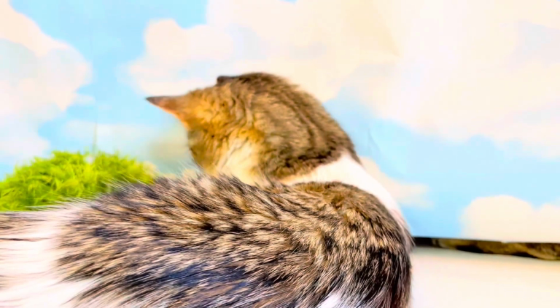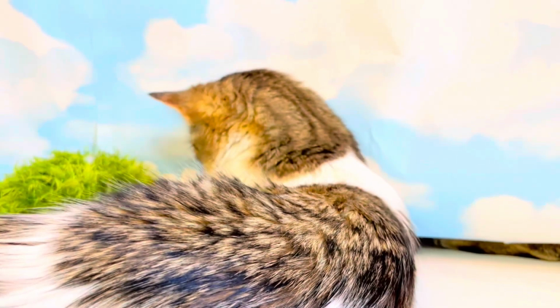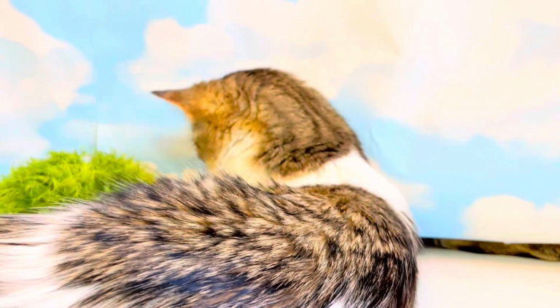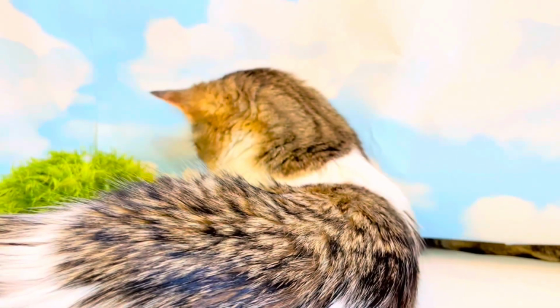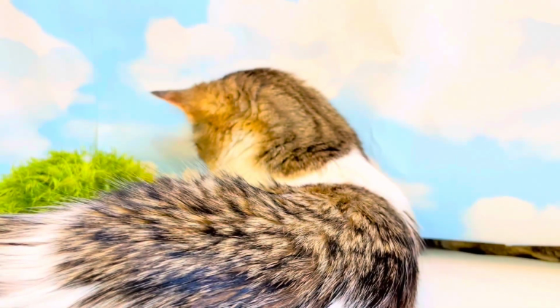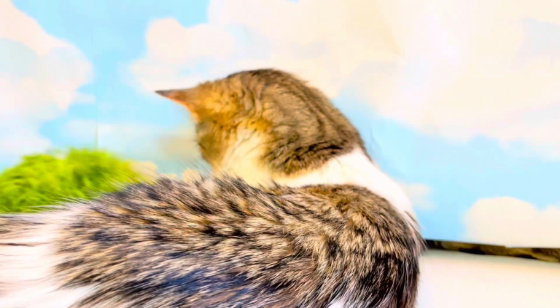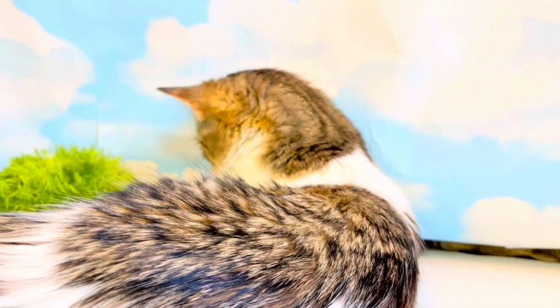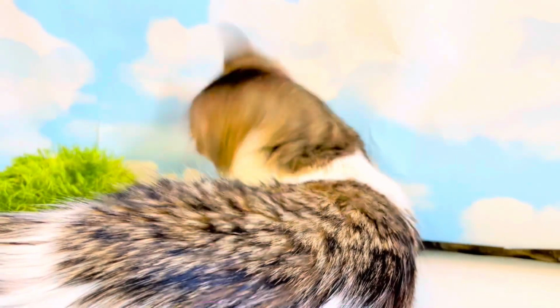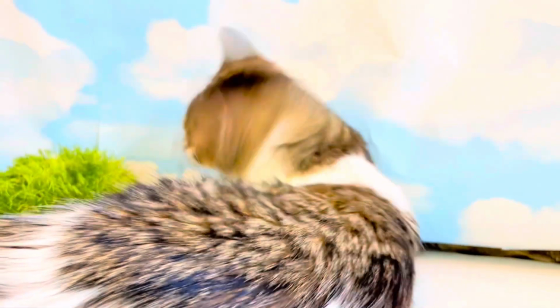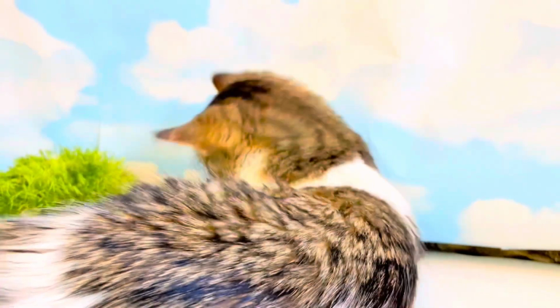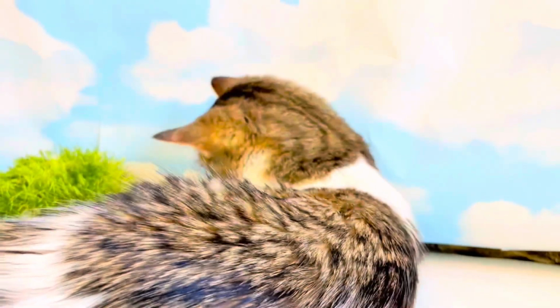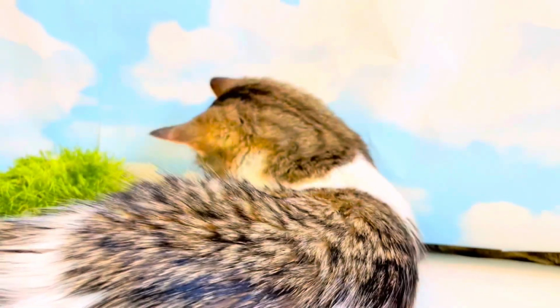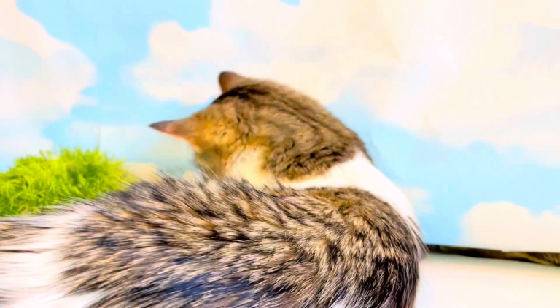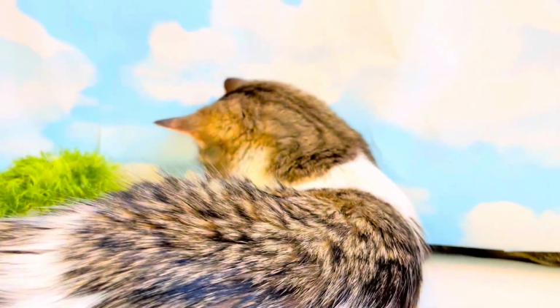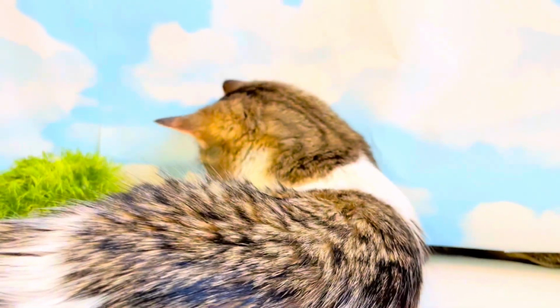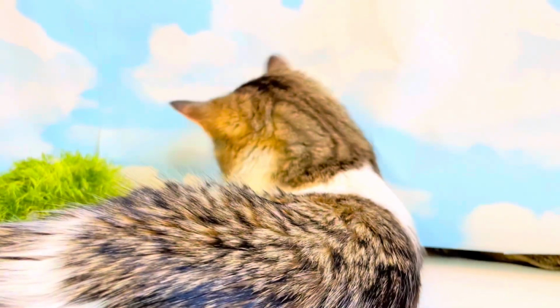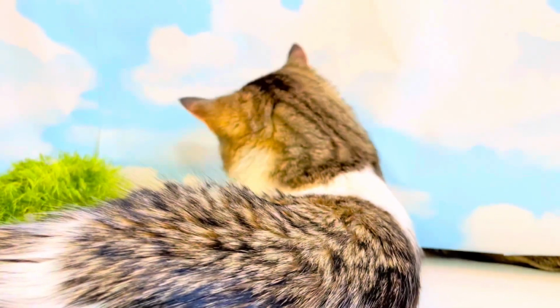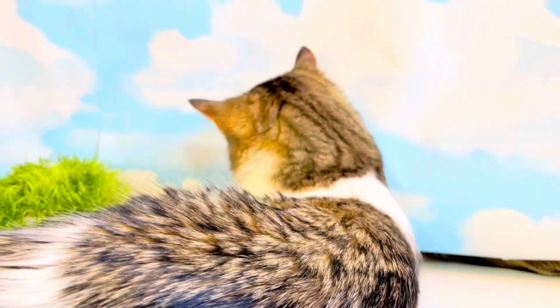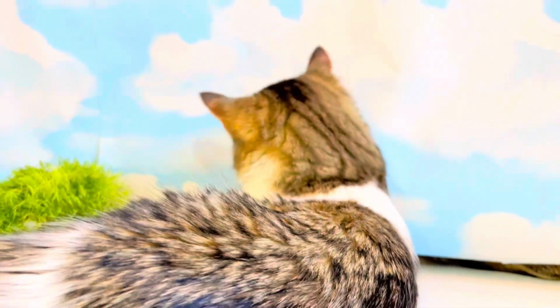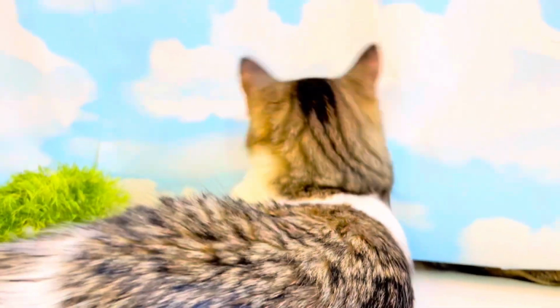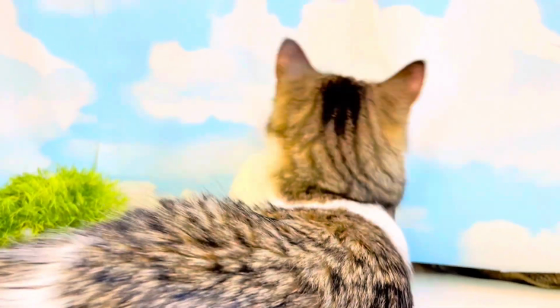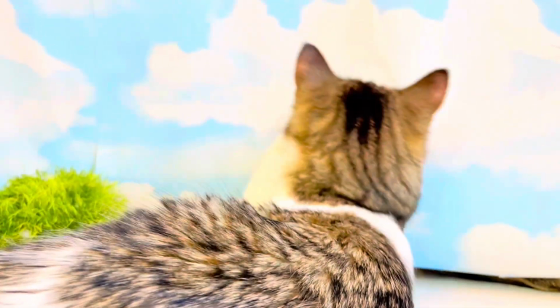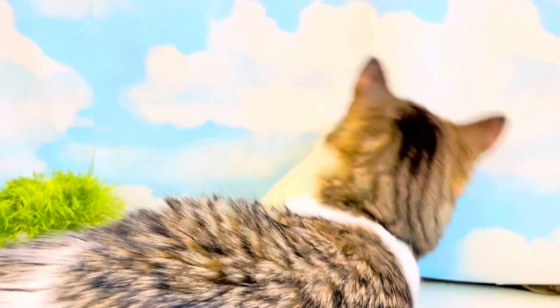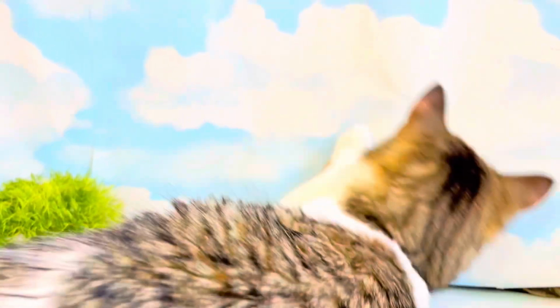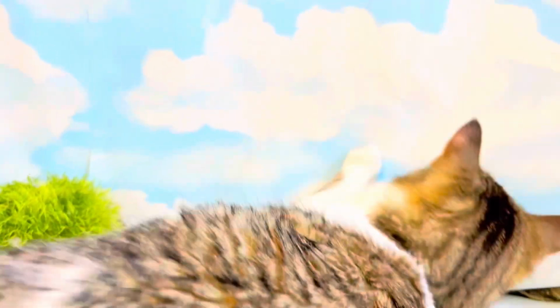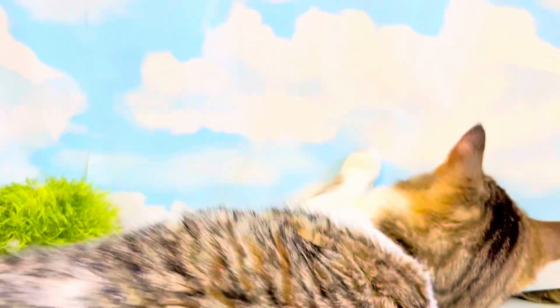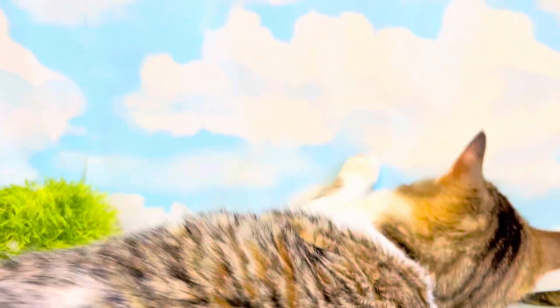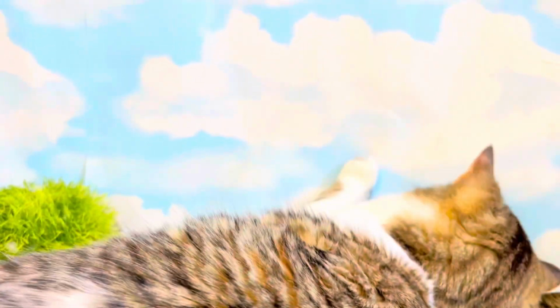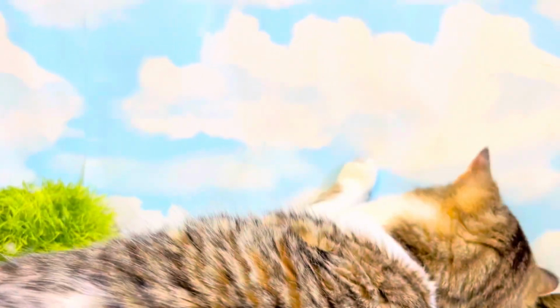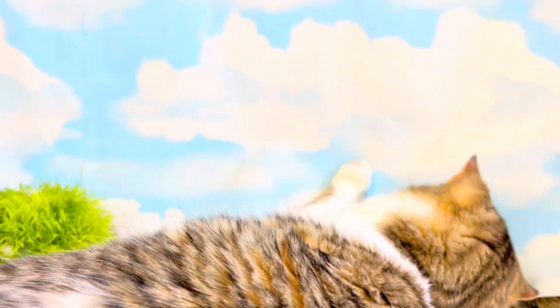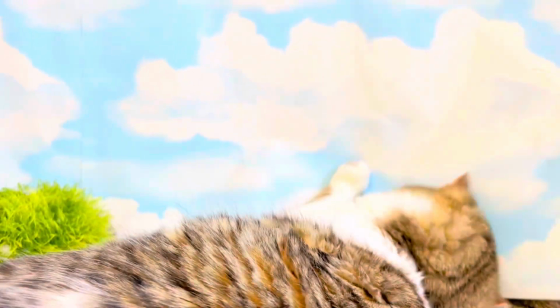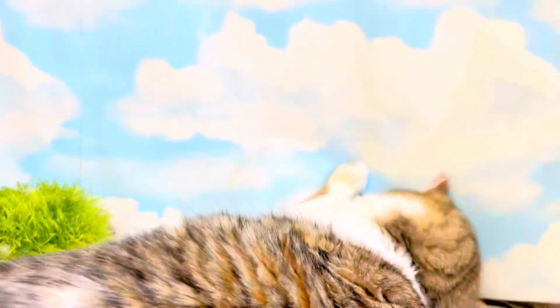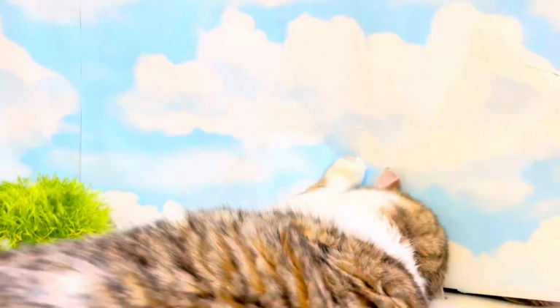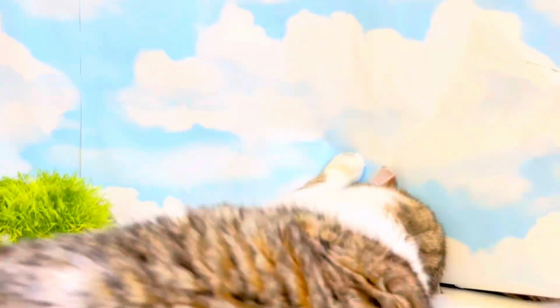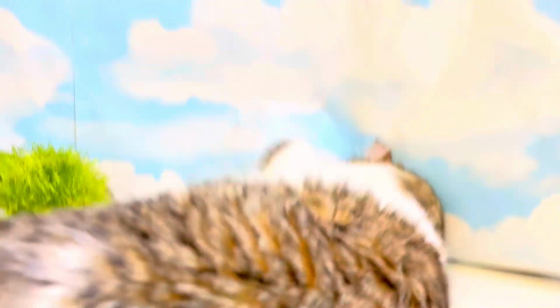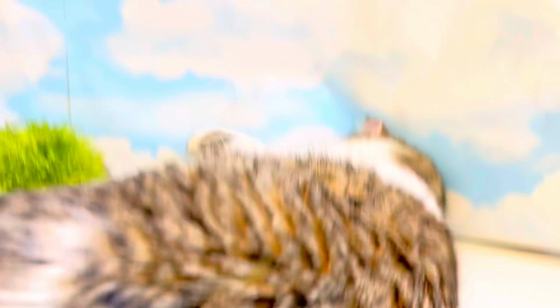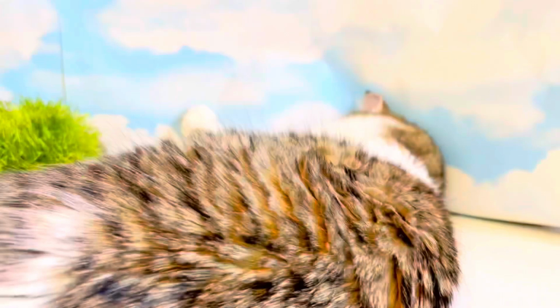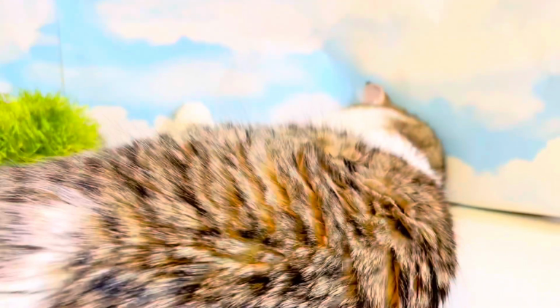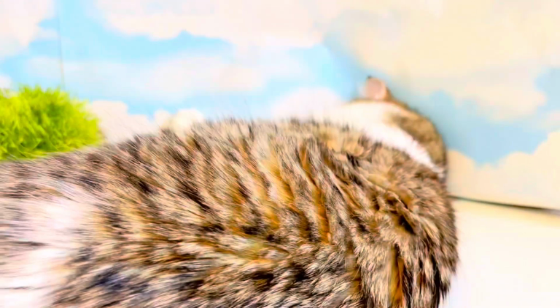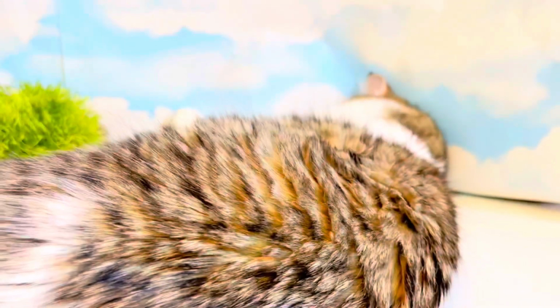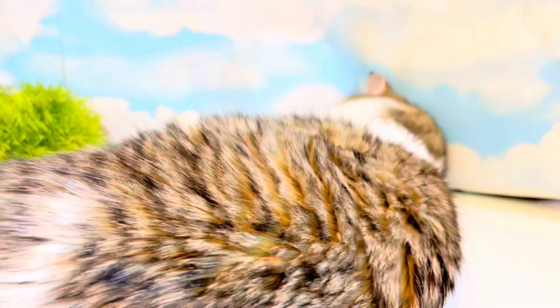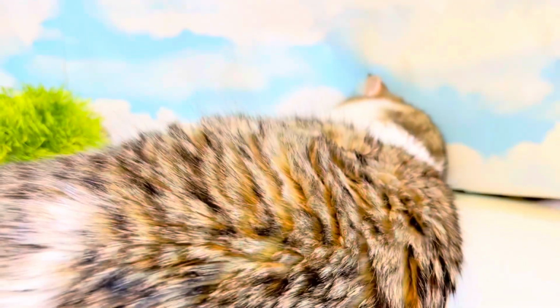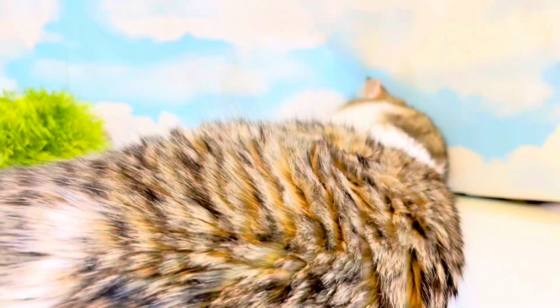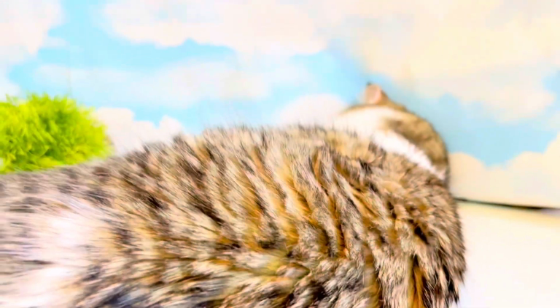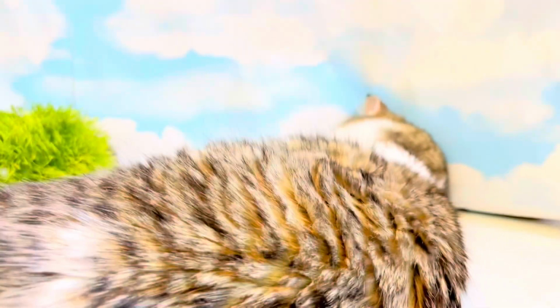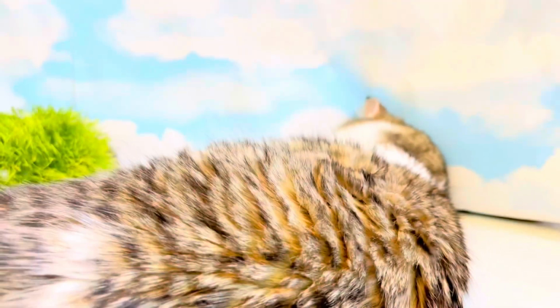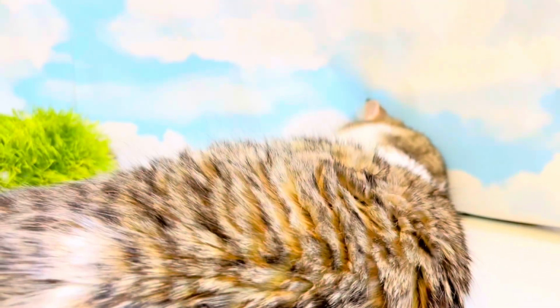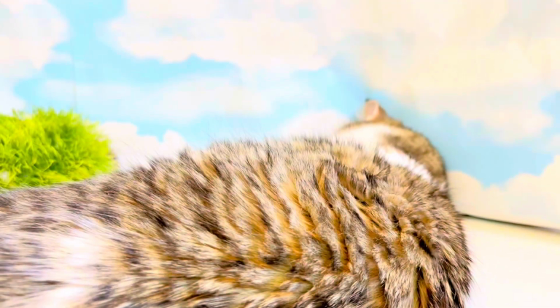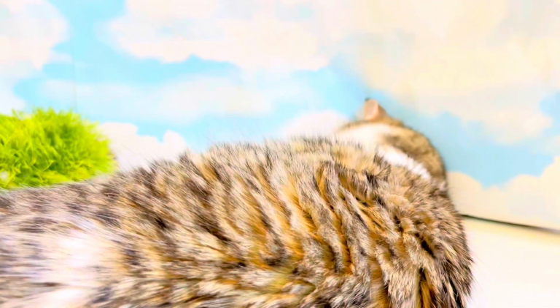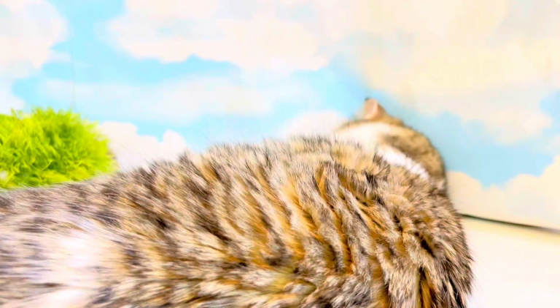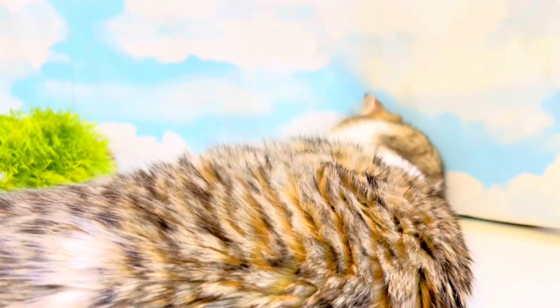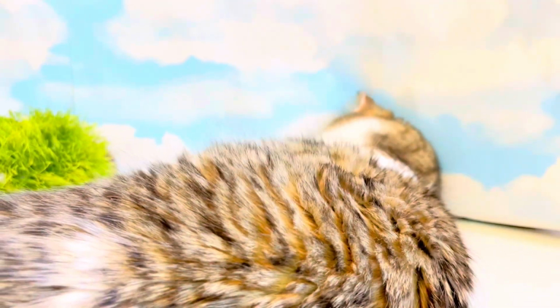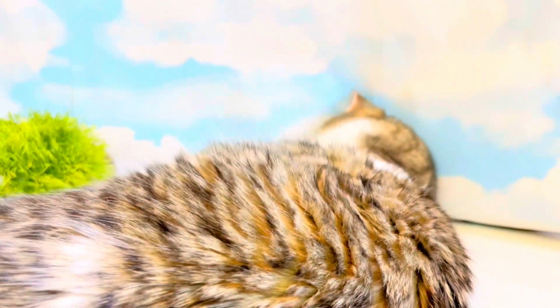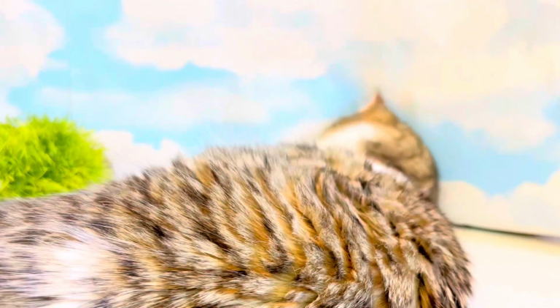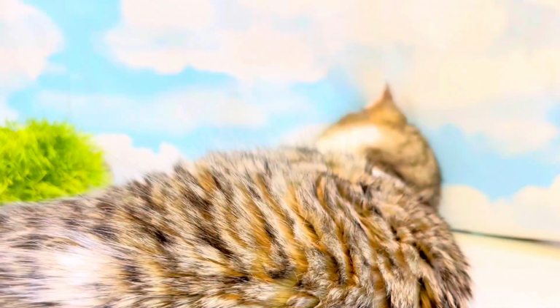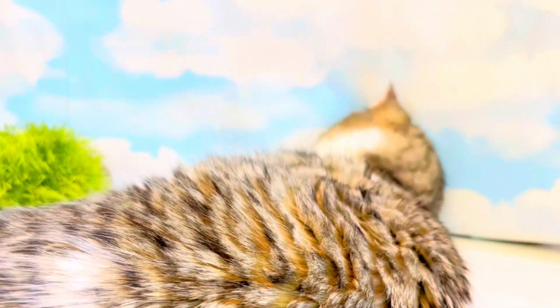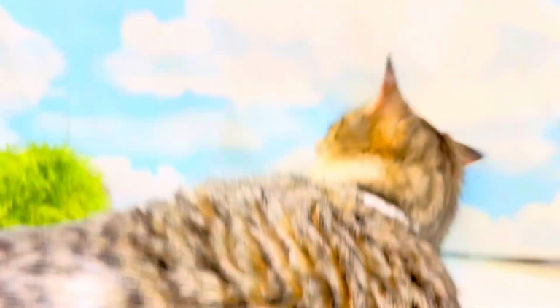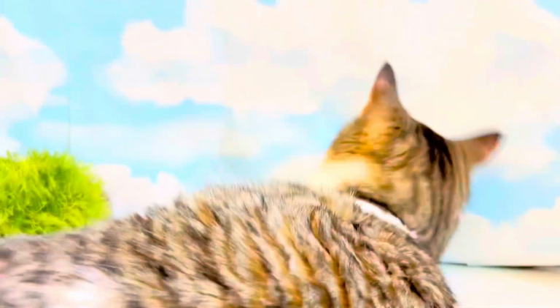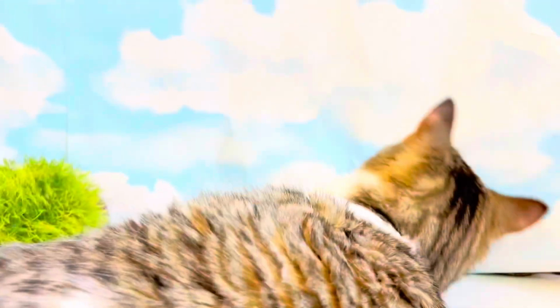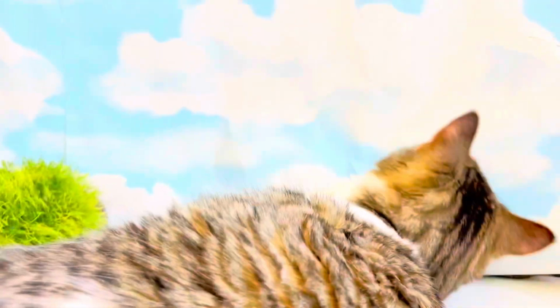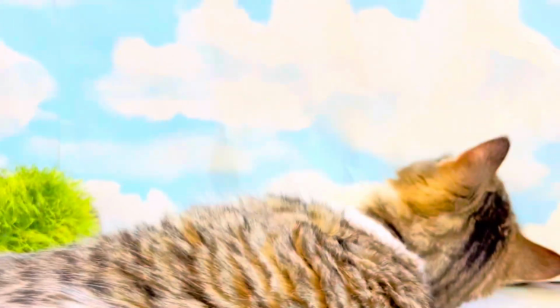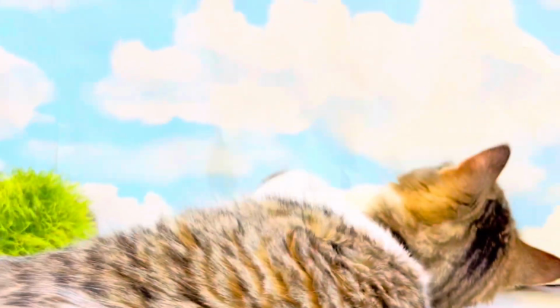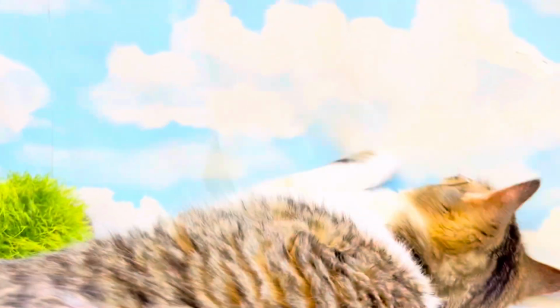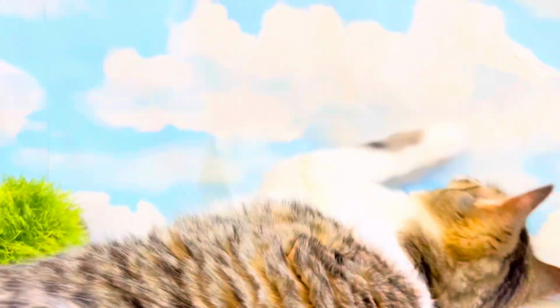The kittens are just ruining the set. Silly kittens!